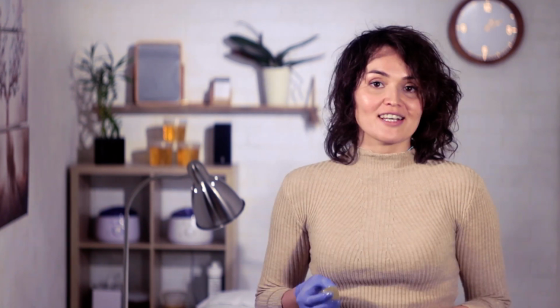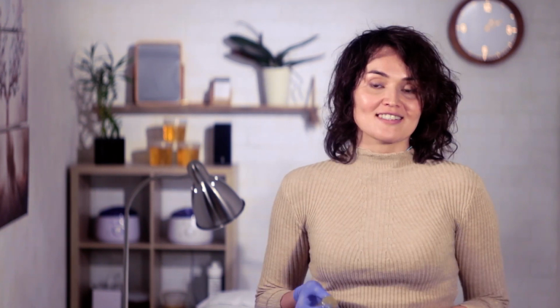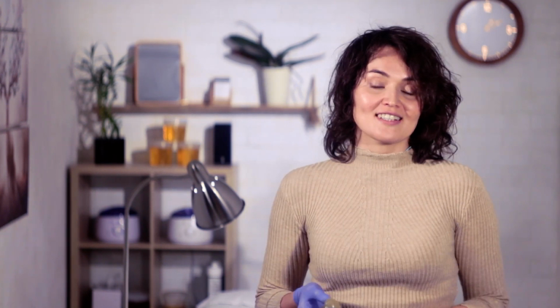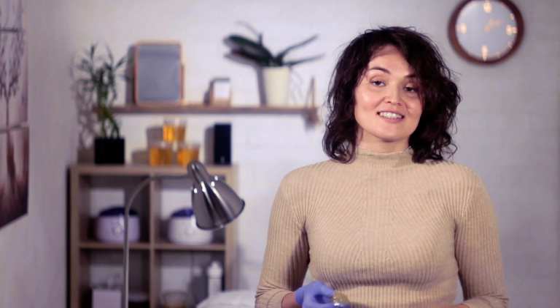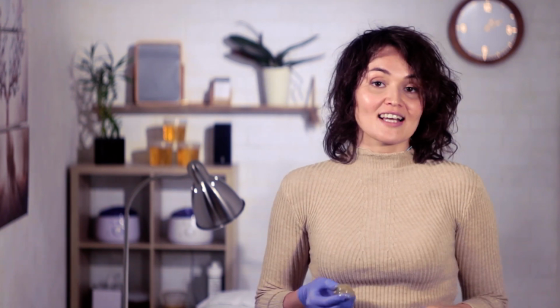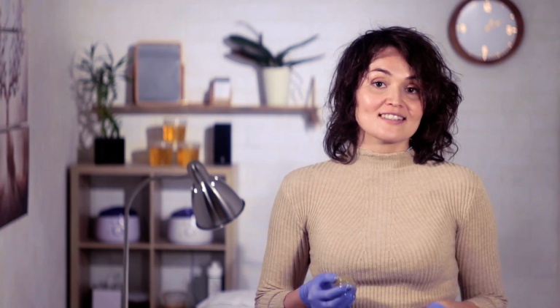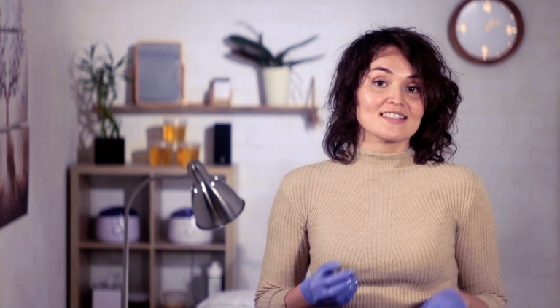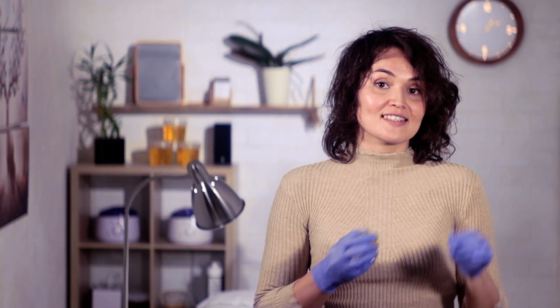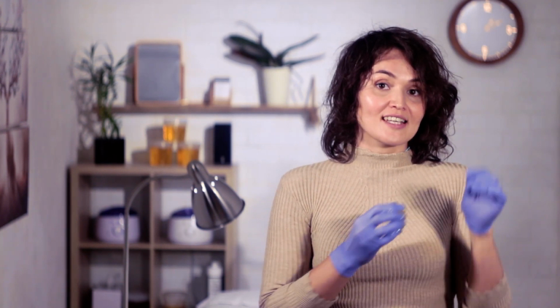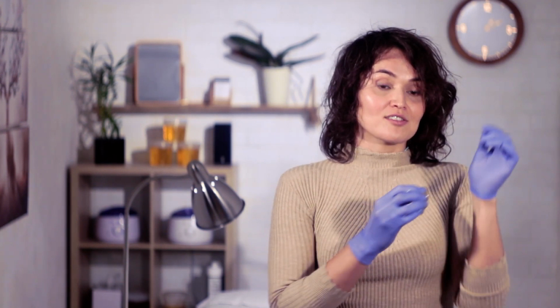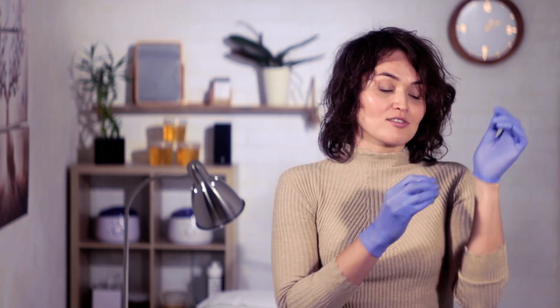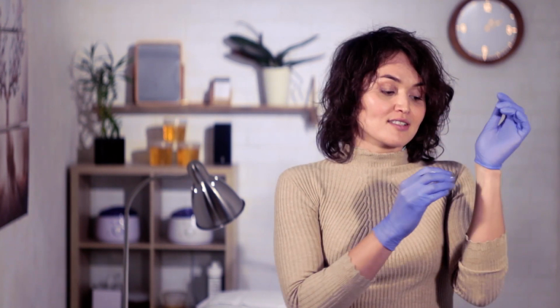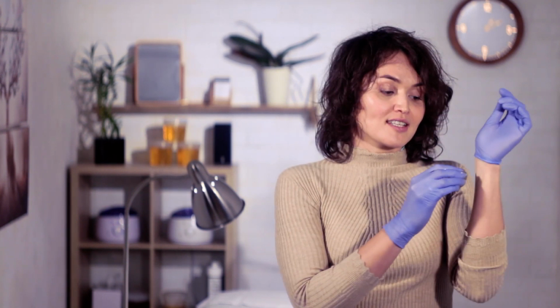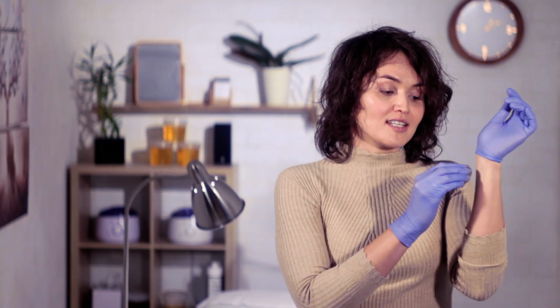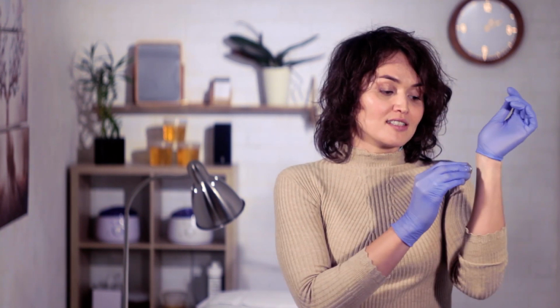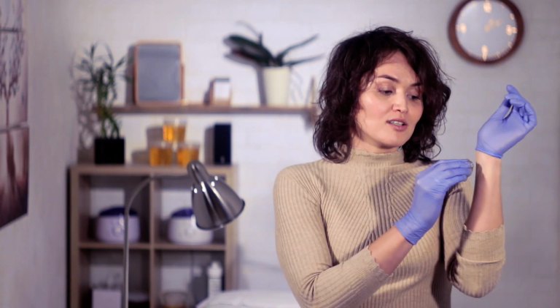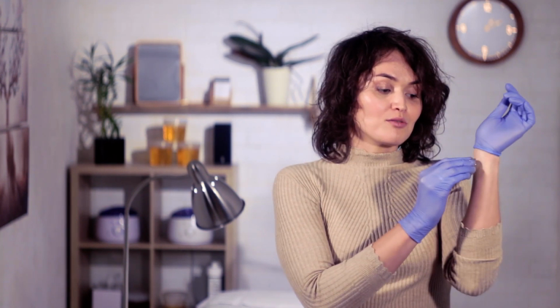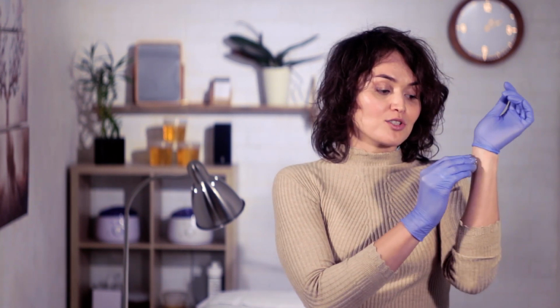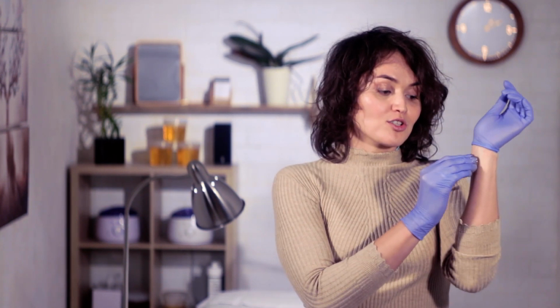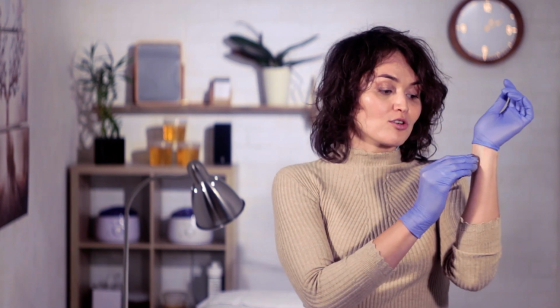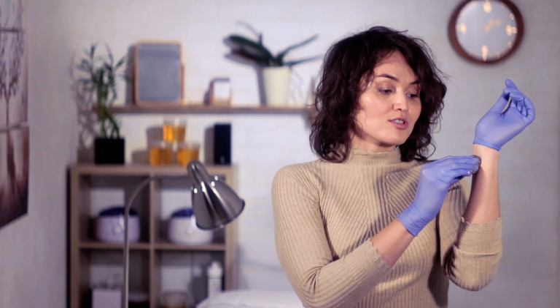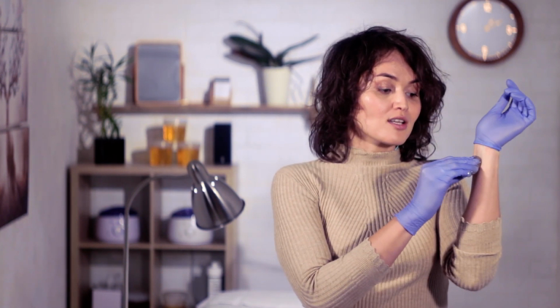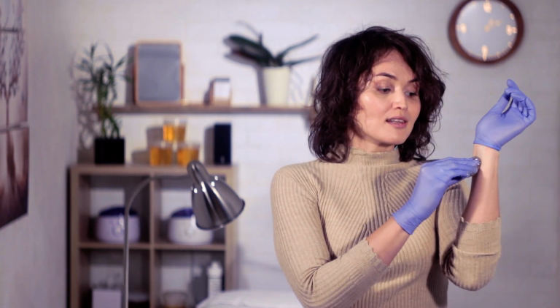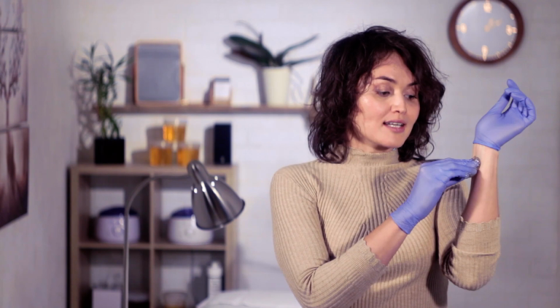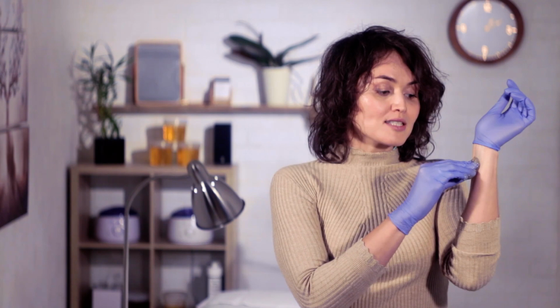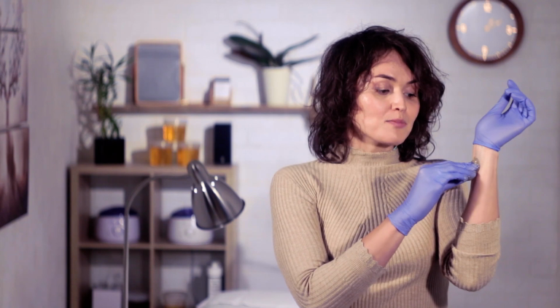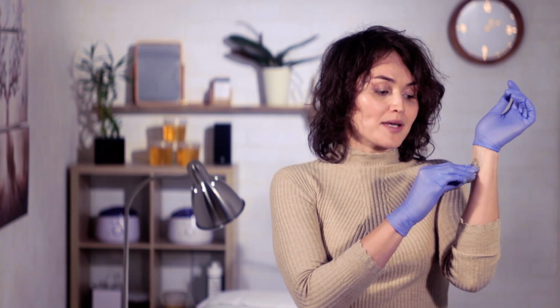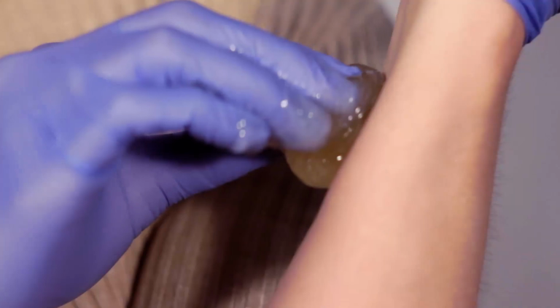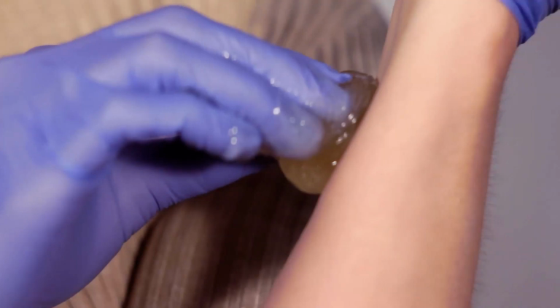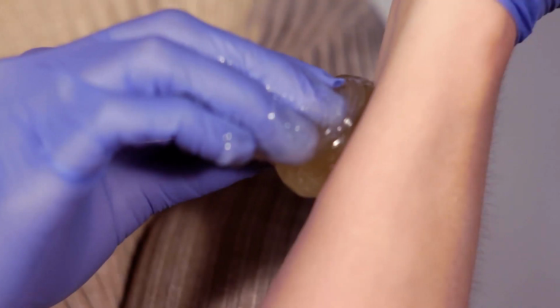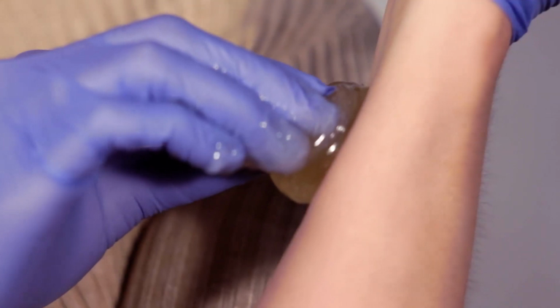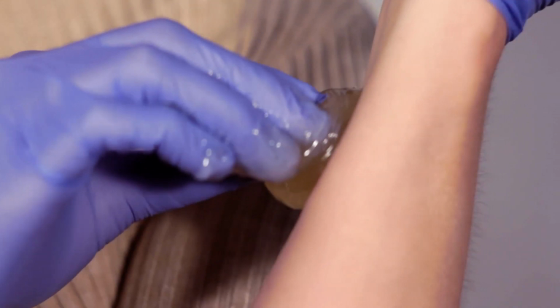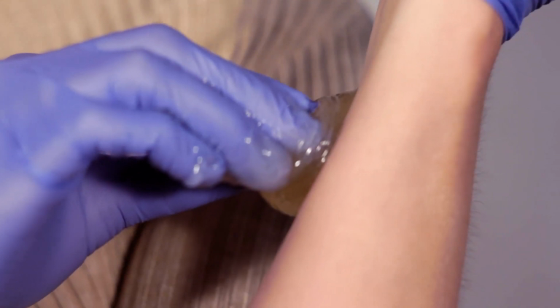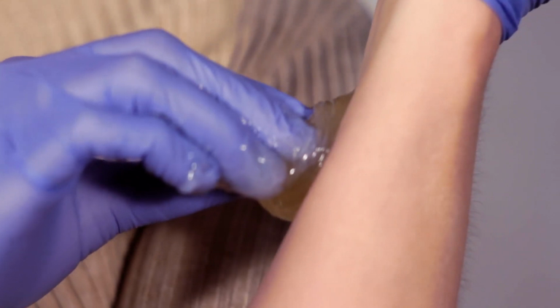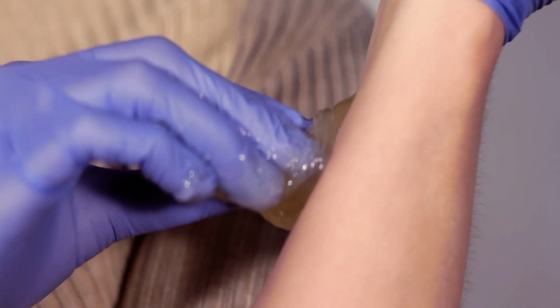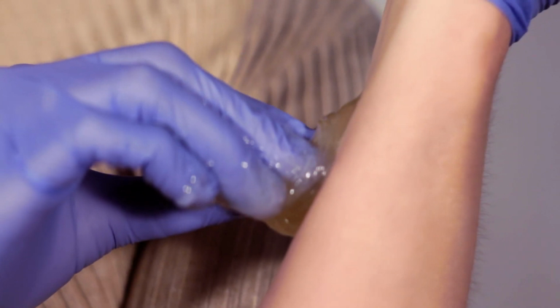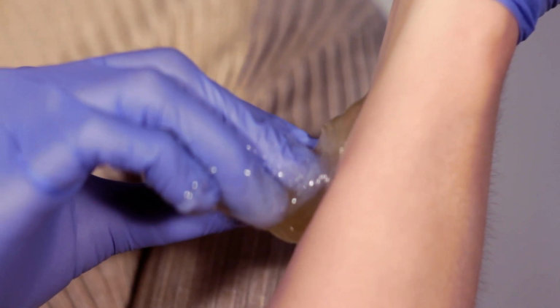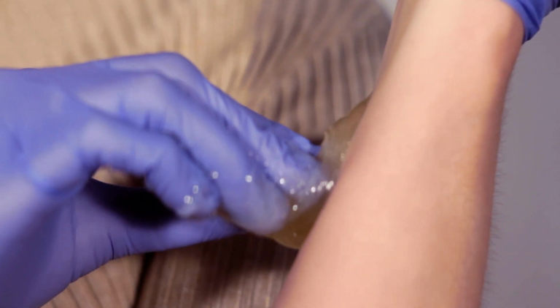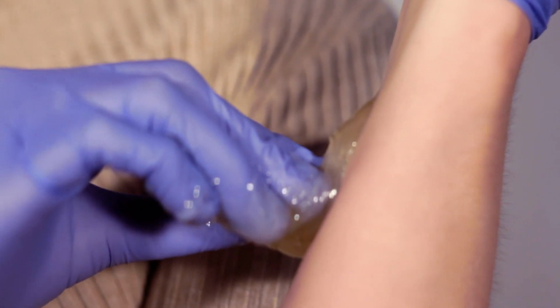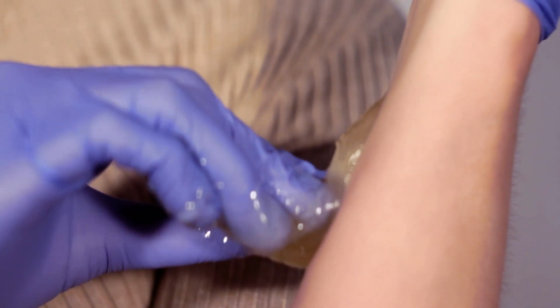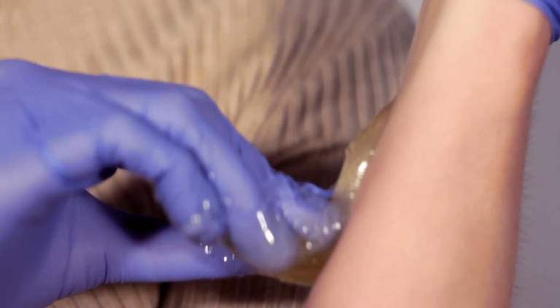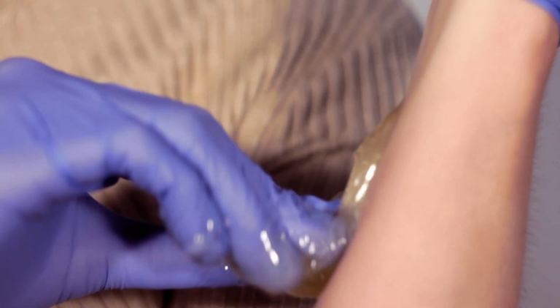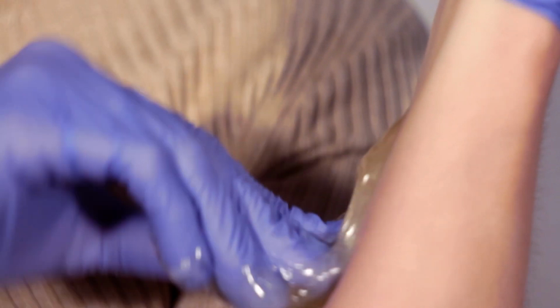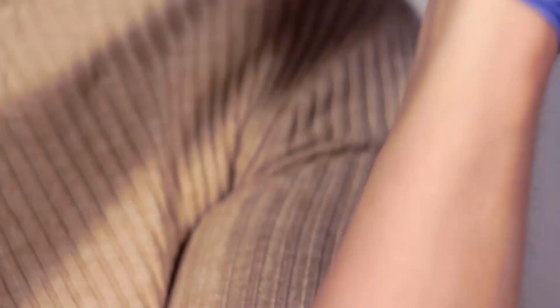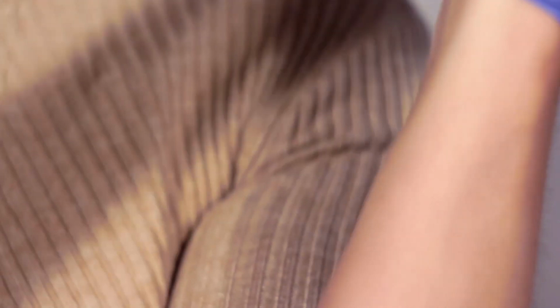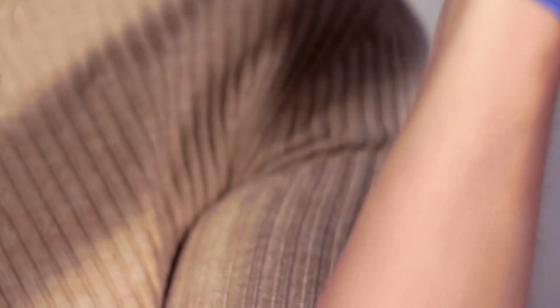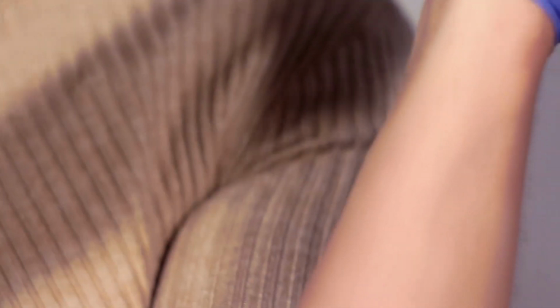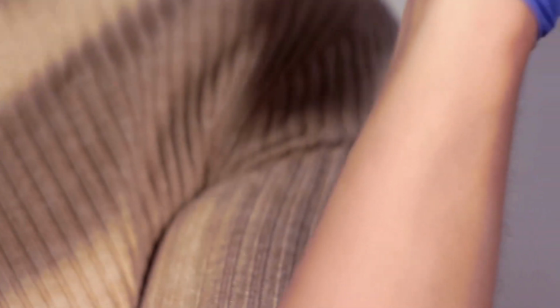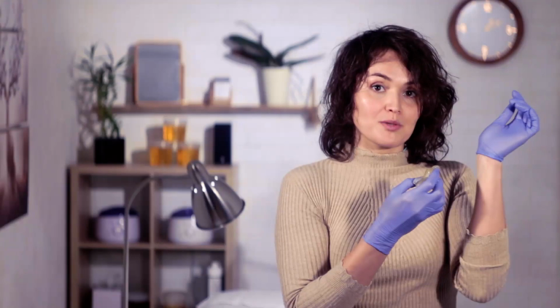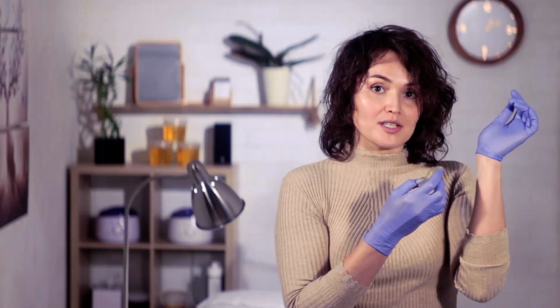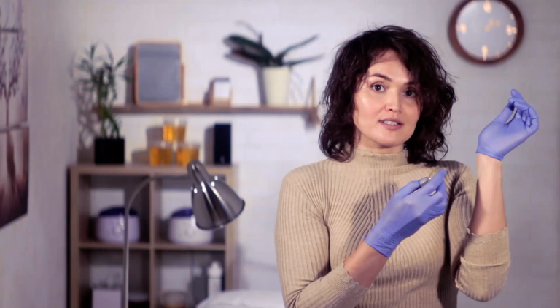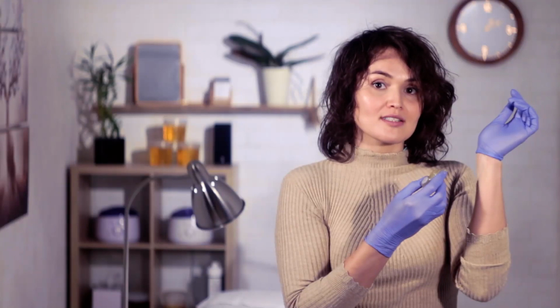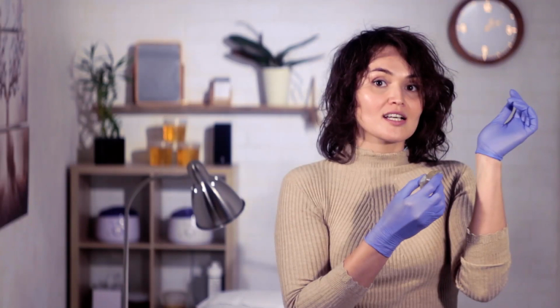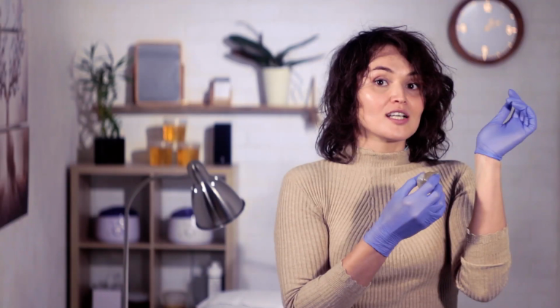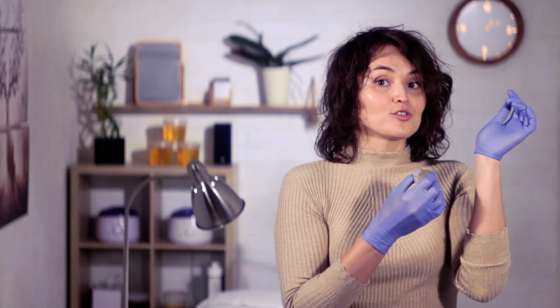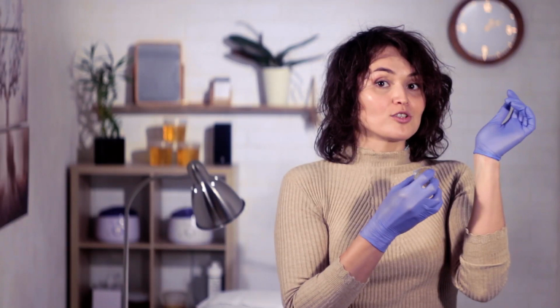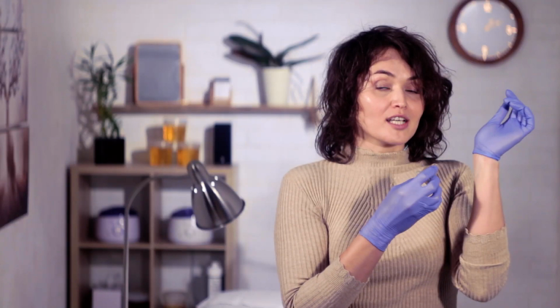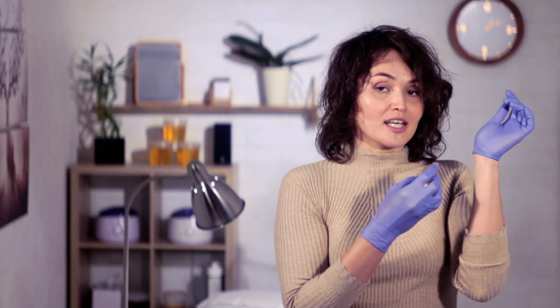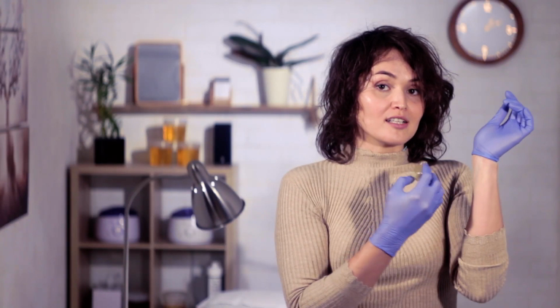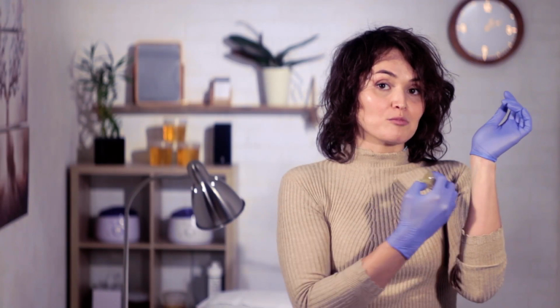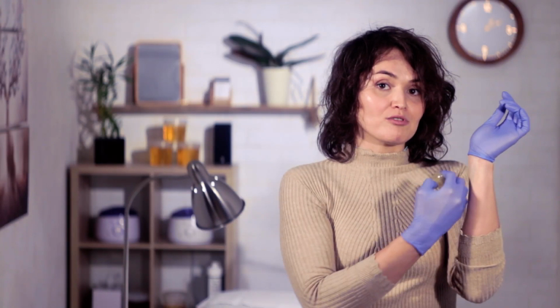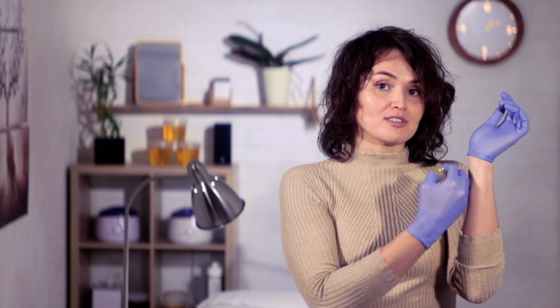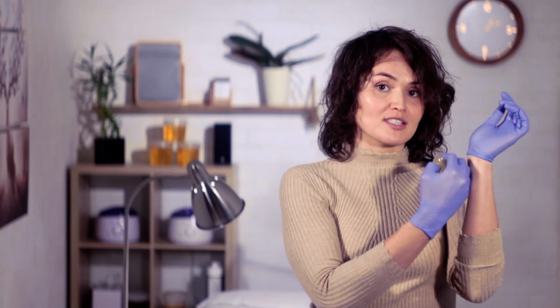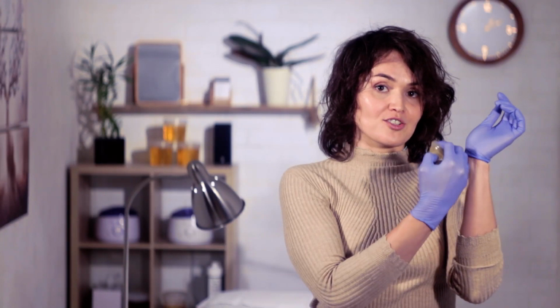Sugar wax doesn't adhere to the skin, which causes less pain, less irritation, and provides a better experience during the hair removal session.